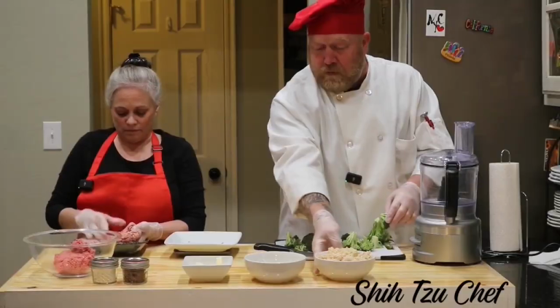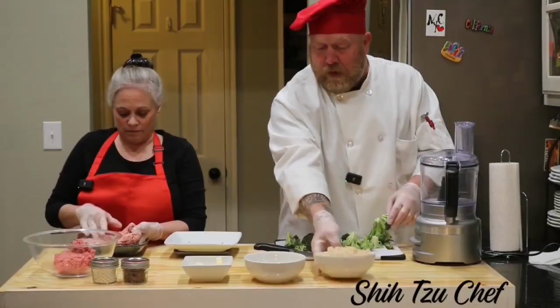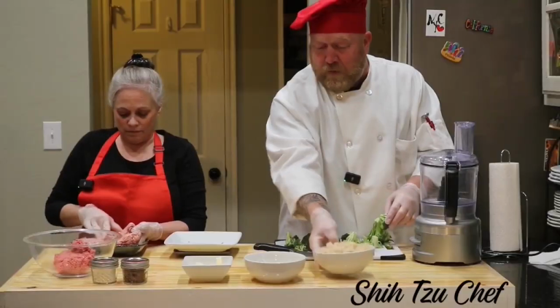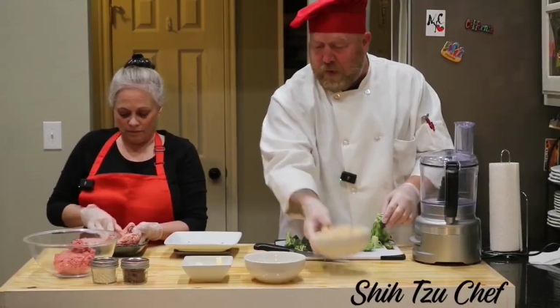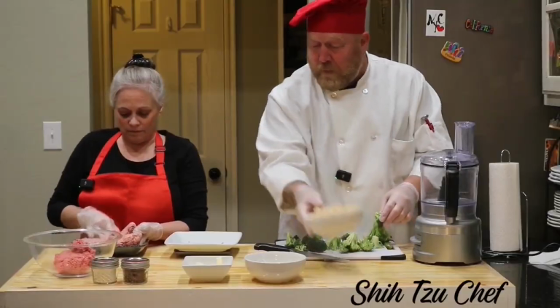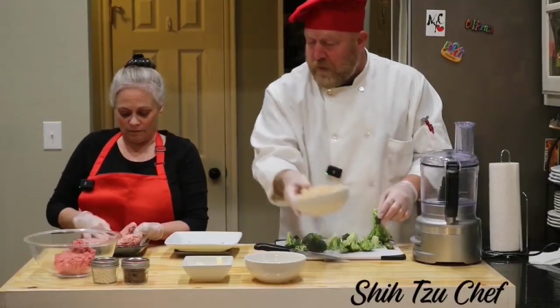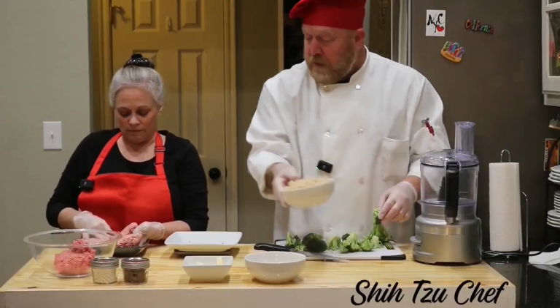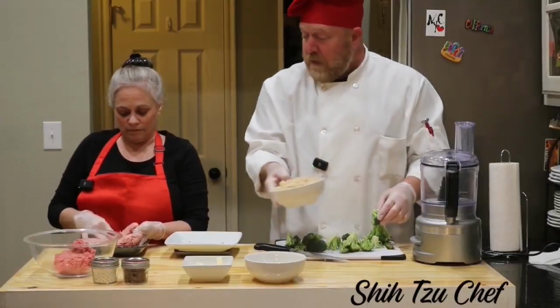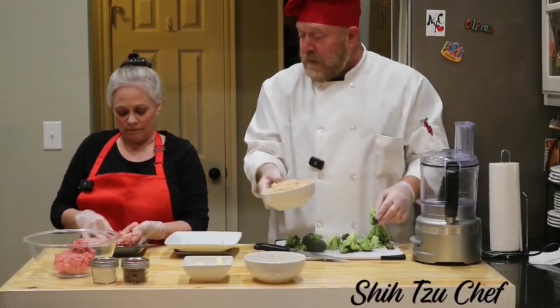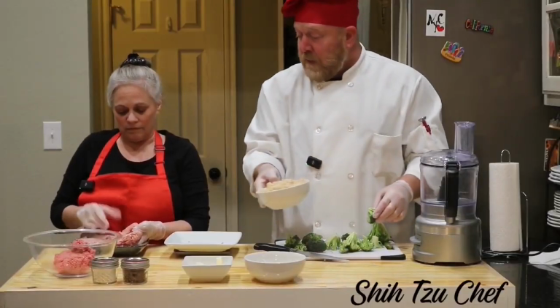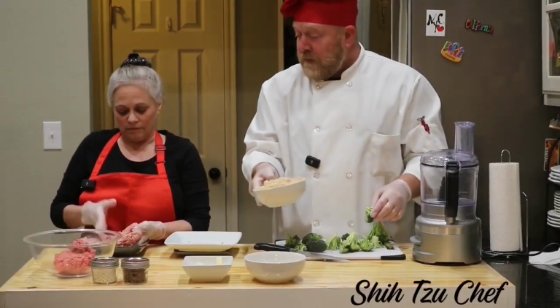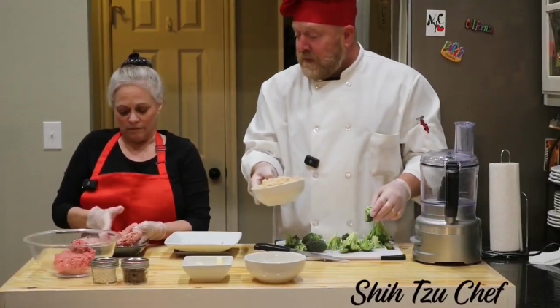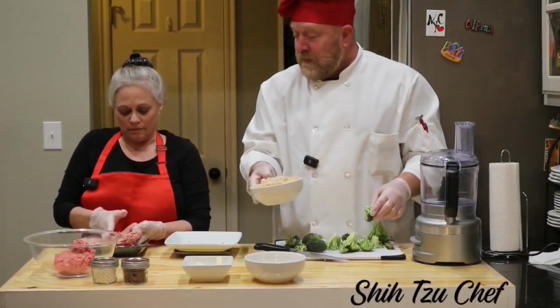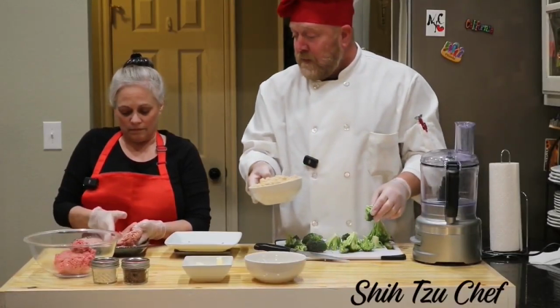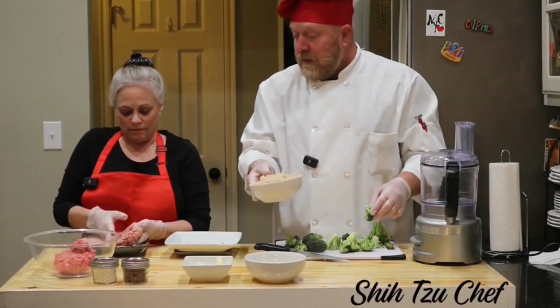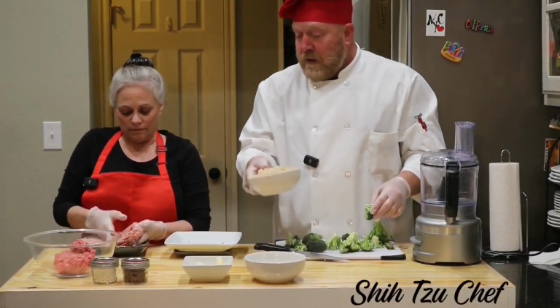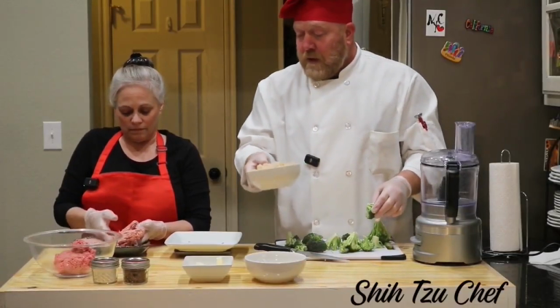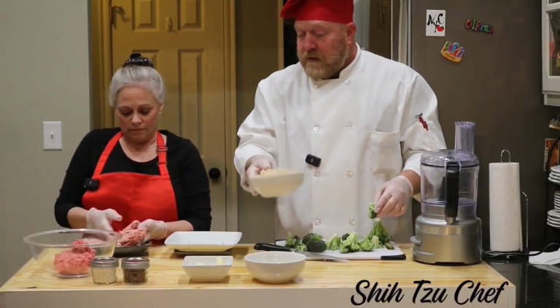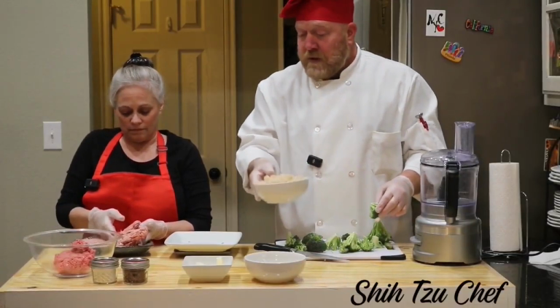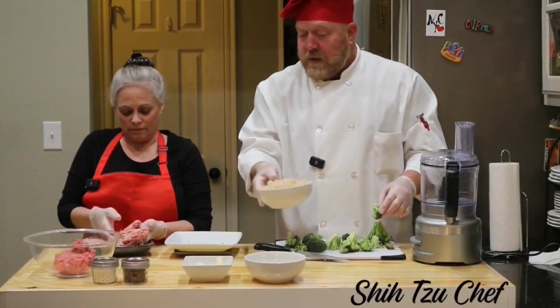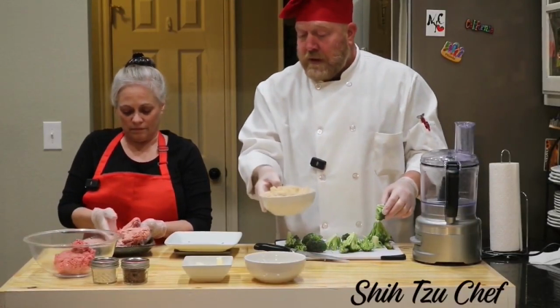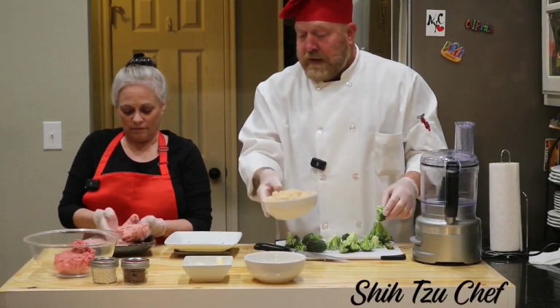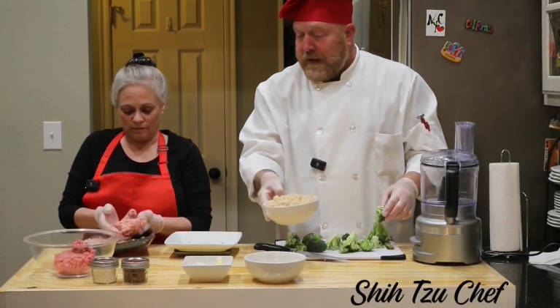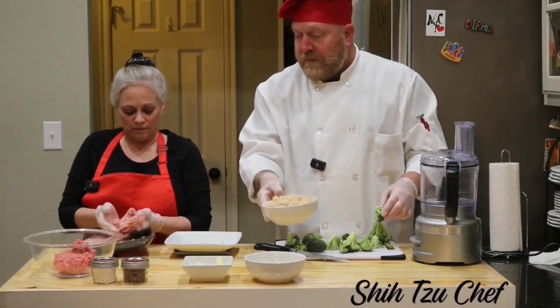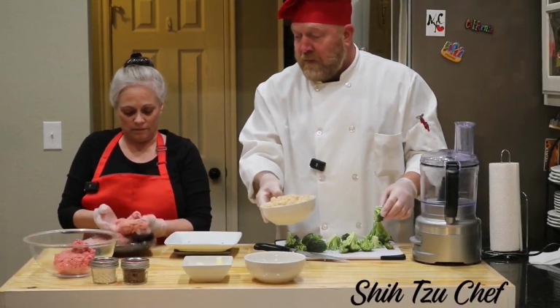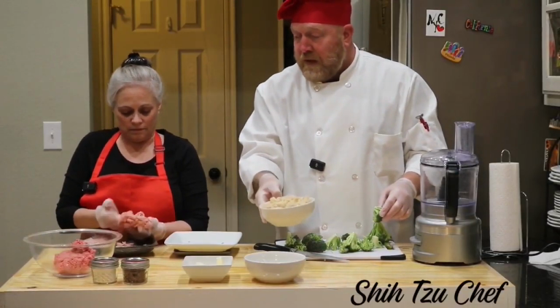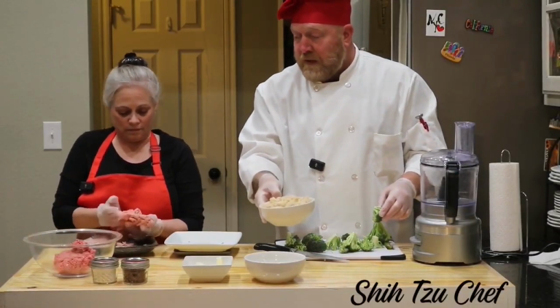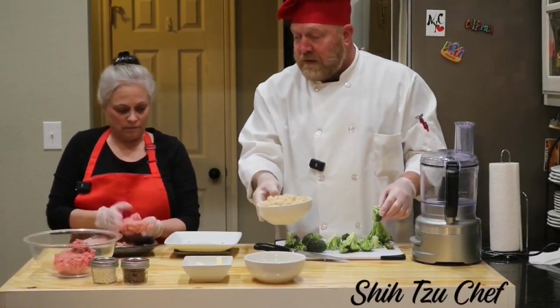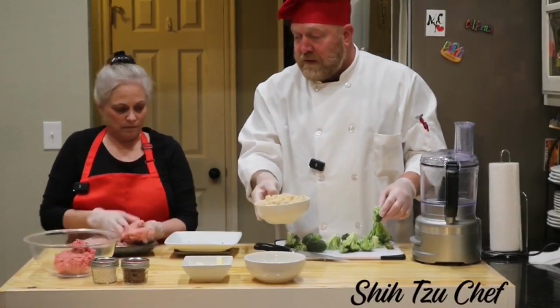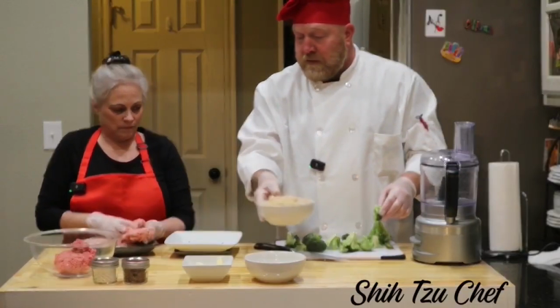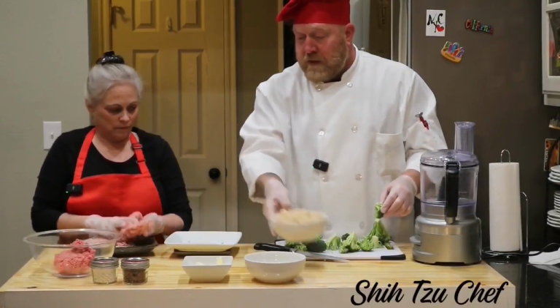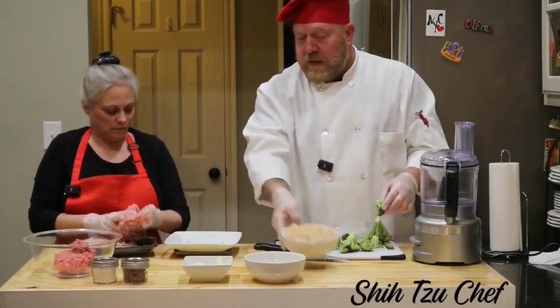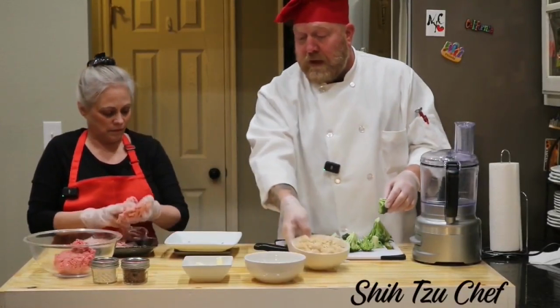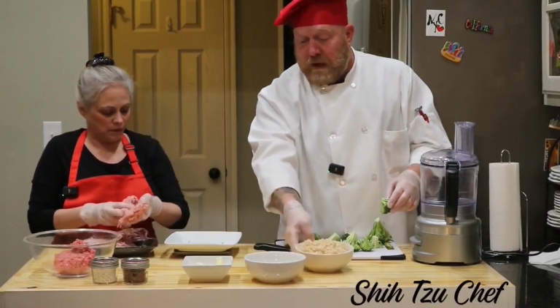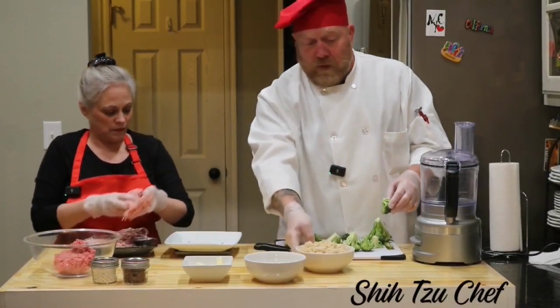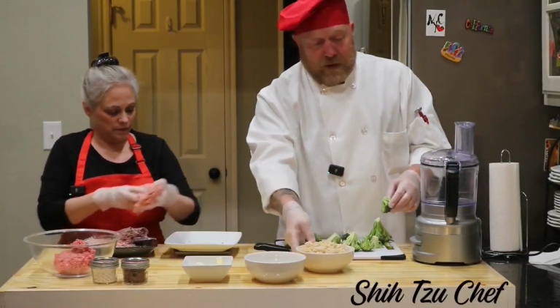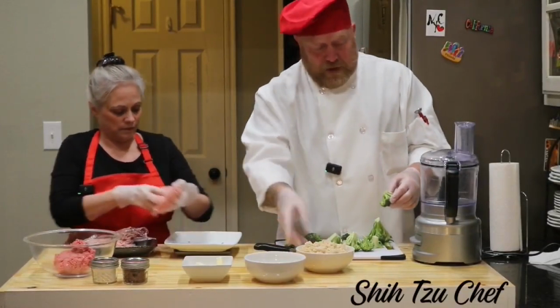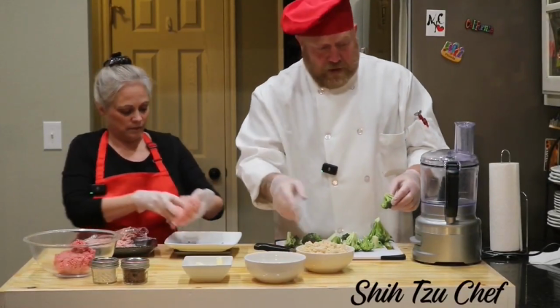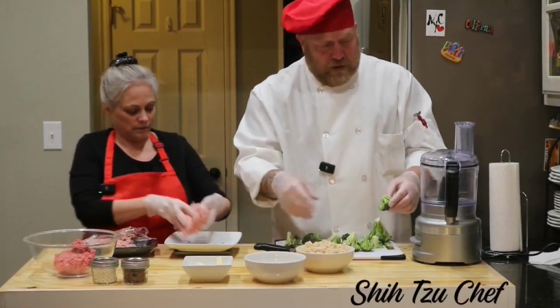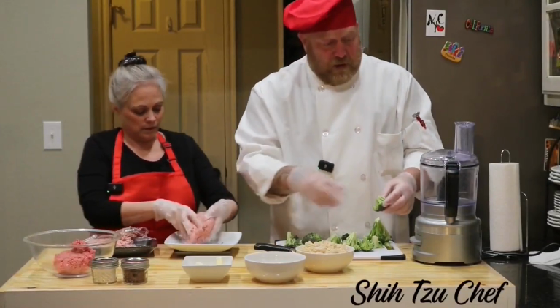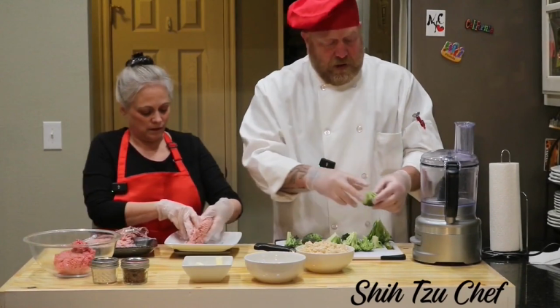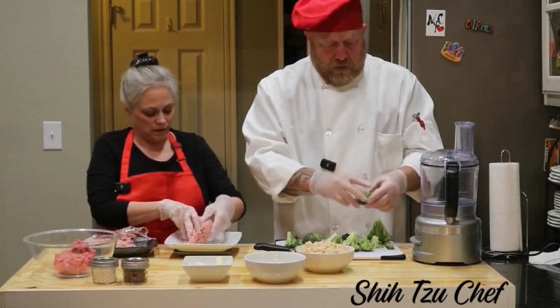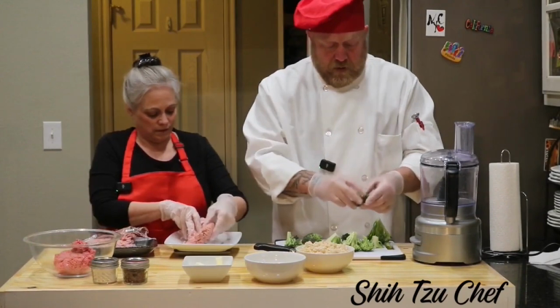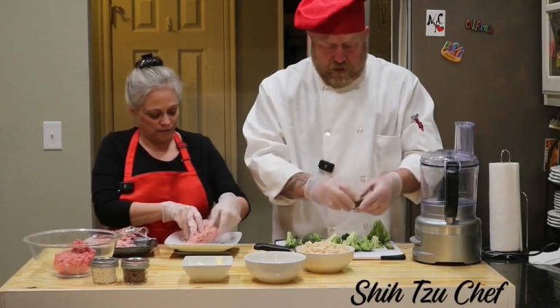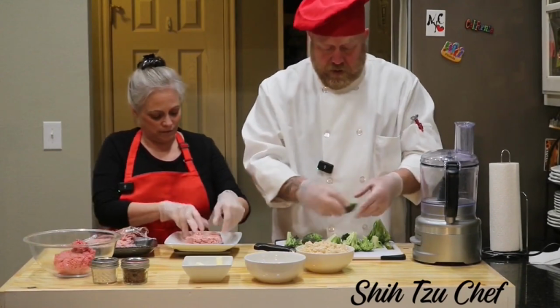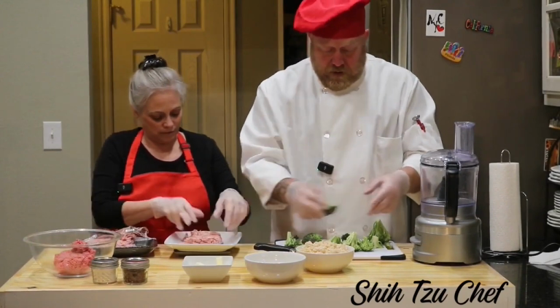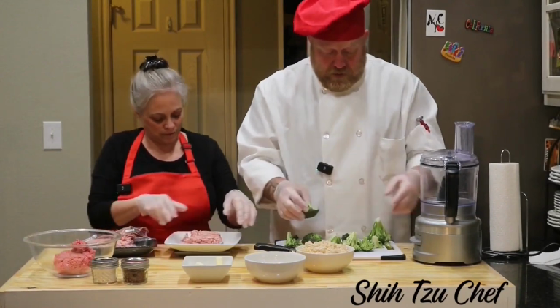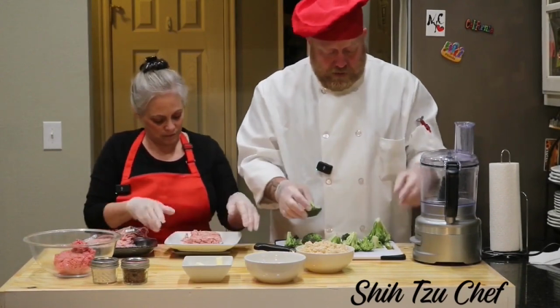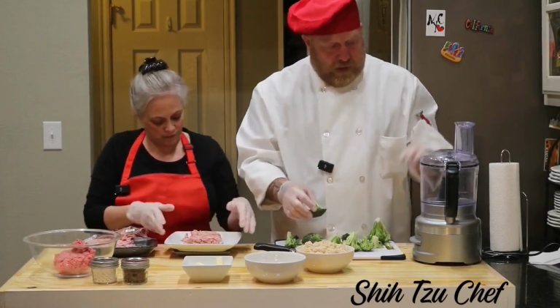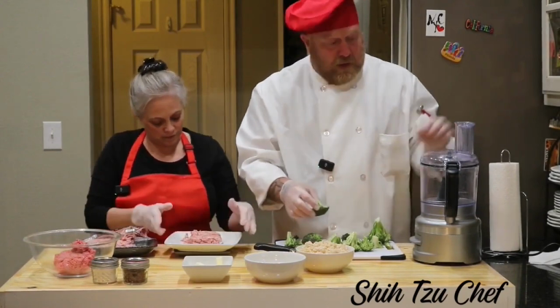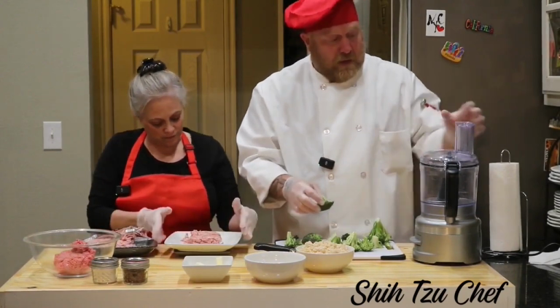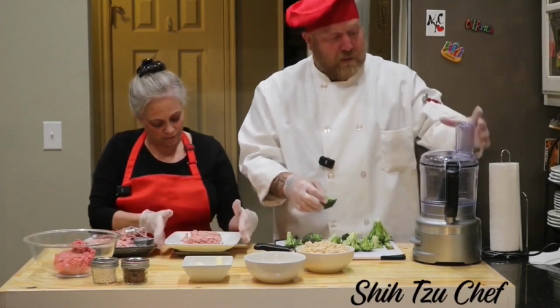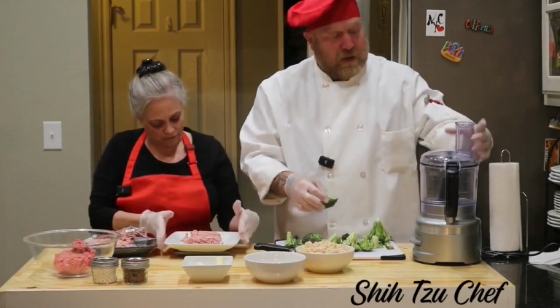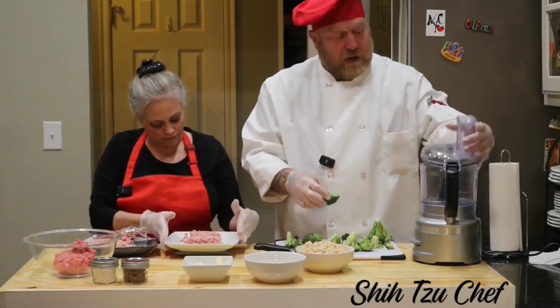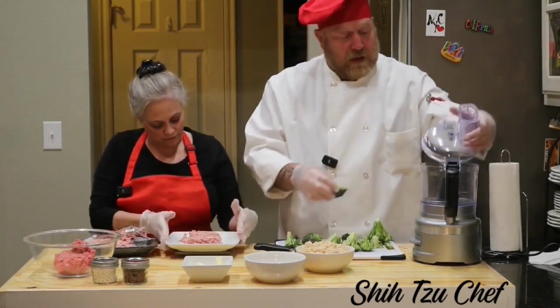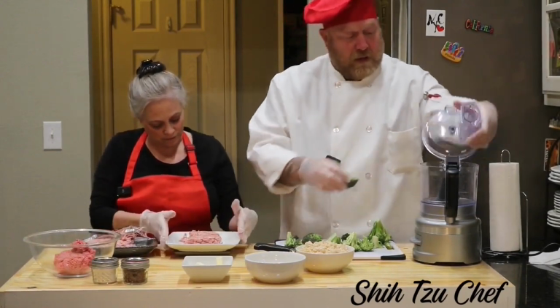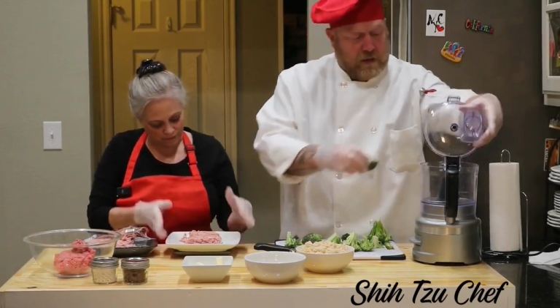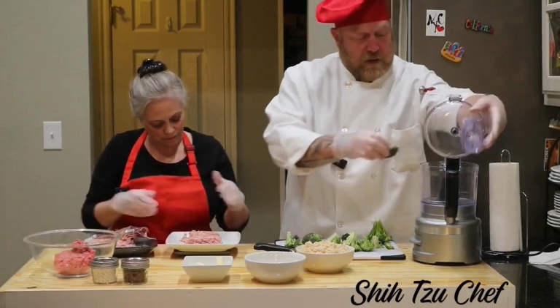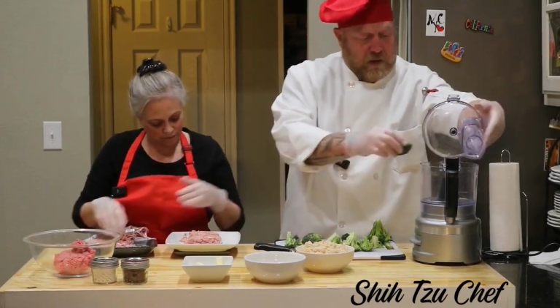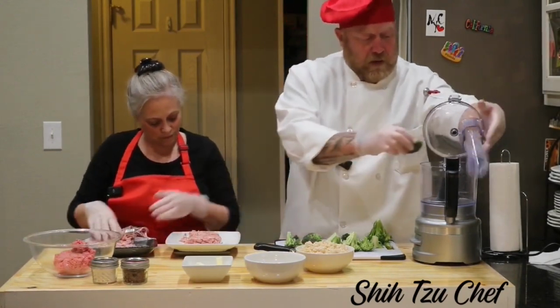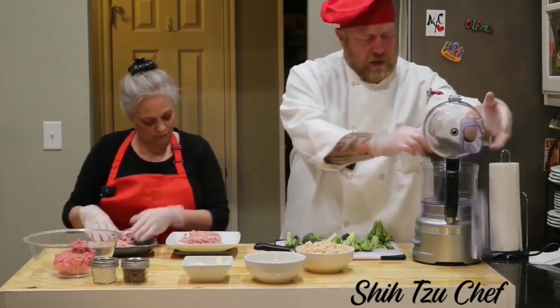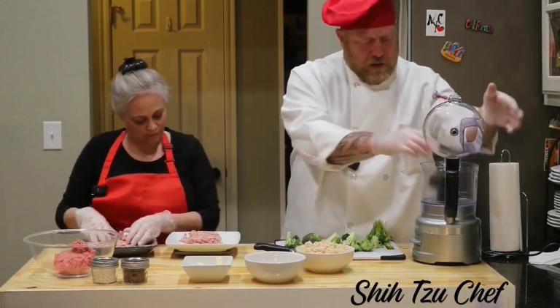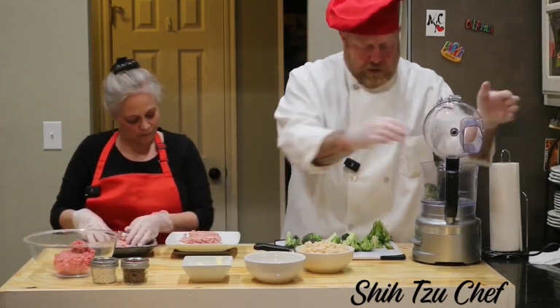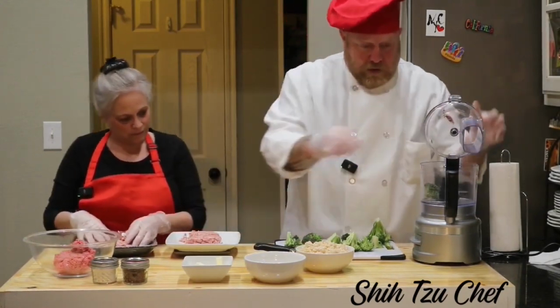I've already pre-cooked this, so you can add this in with that, and while you're doing that, I'm going to get the...